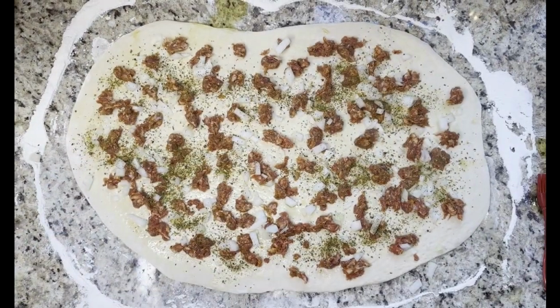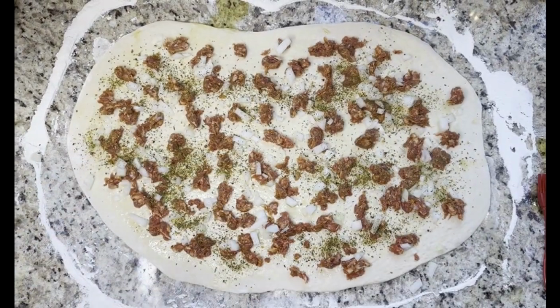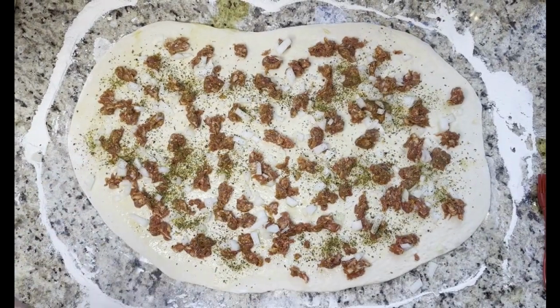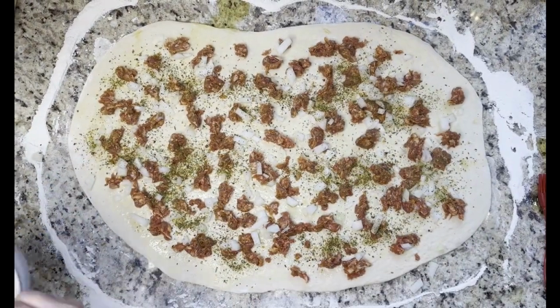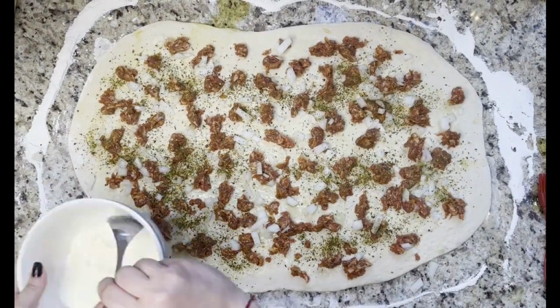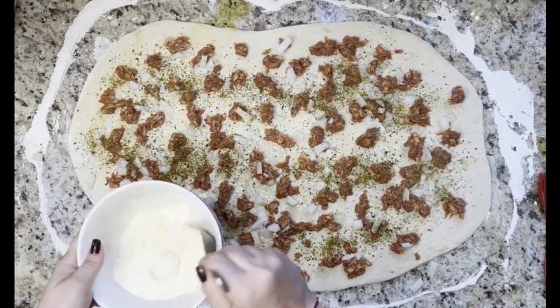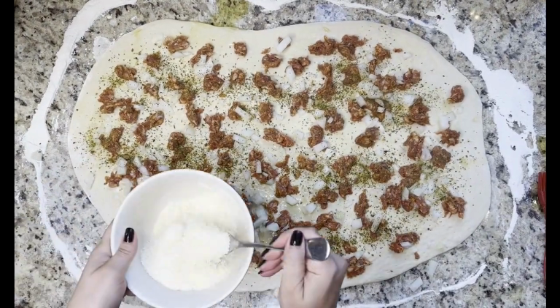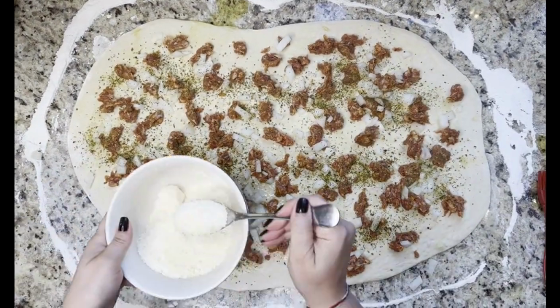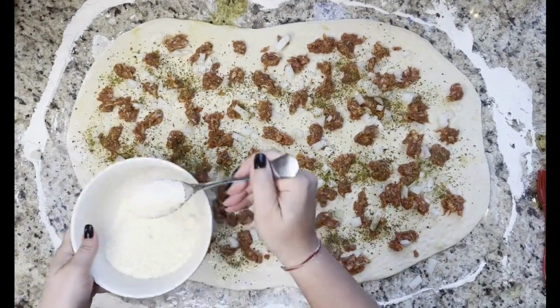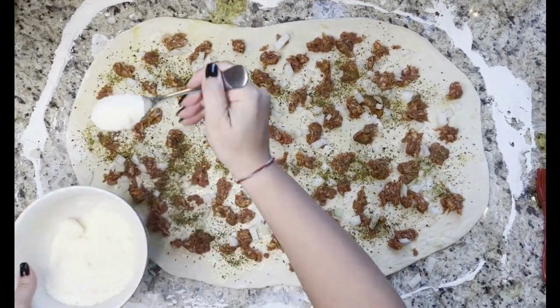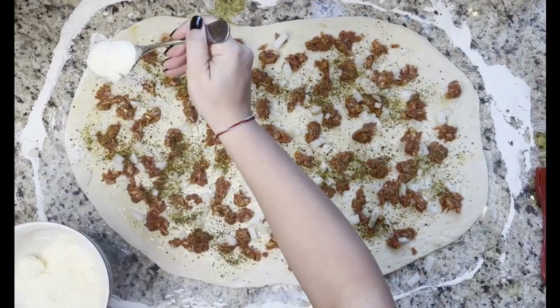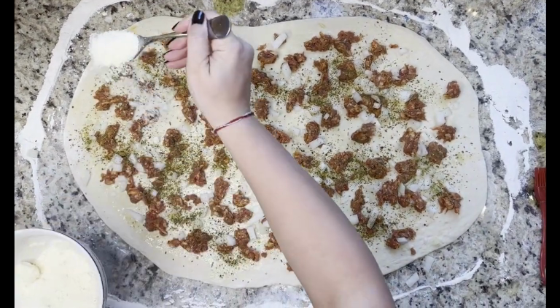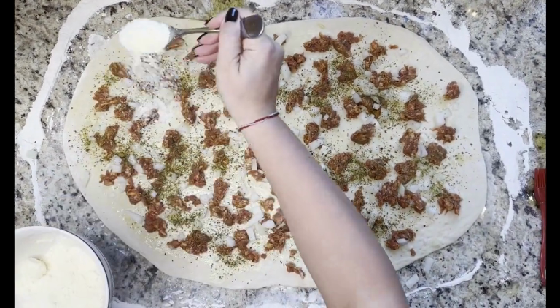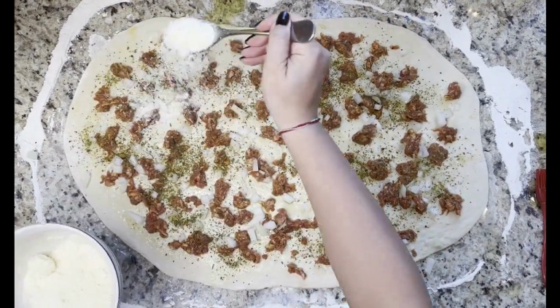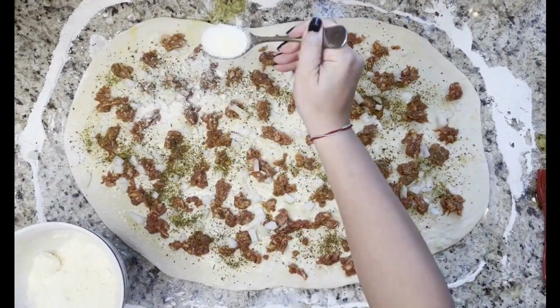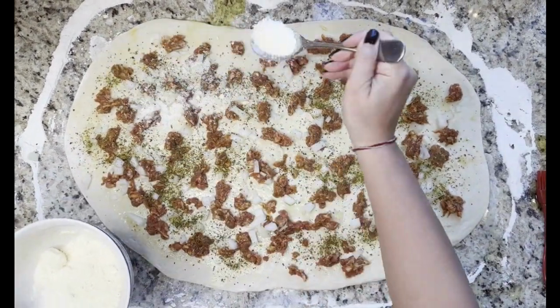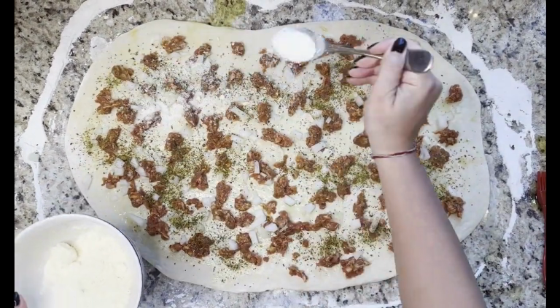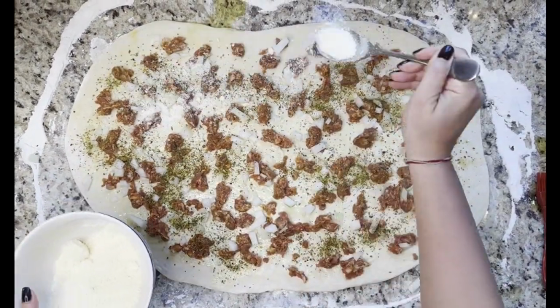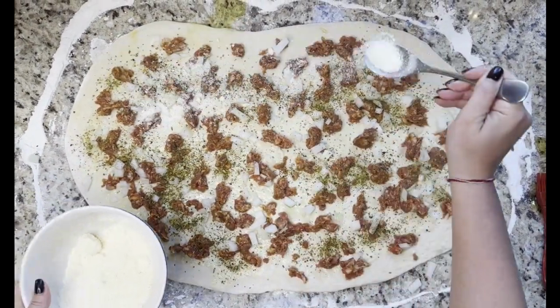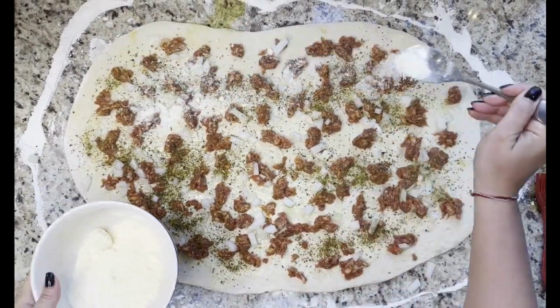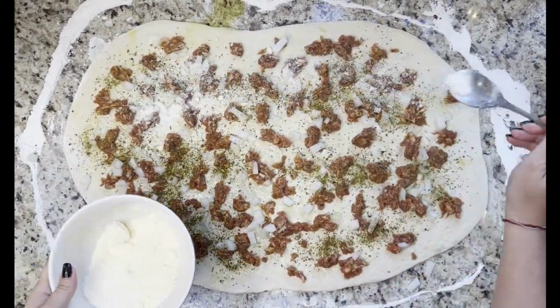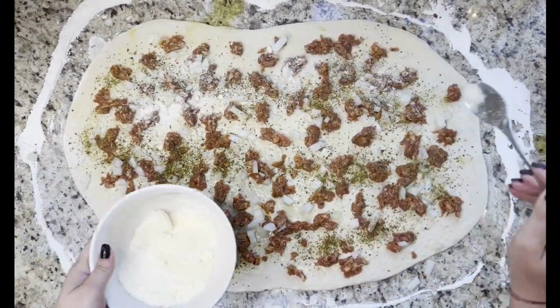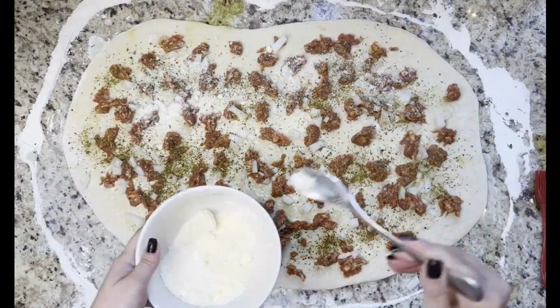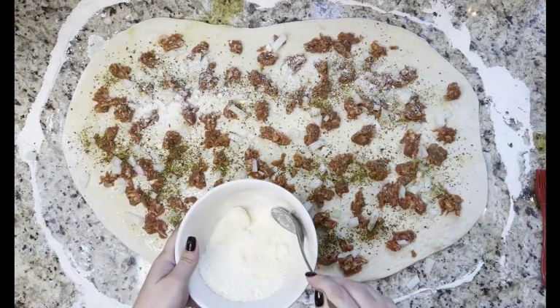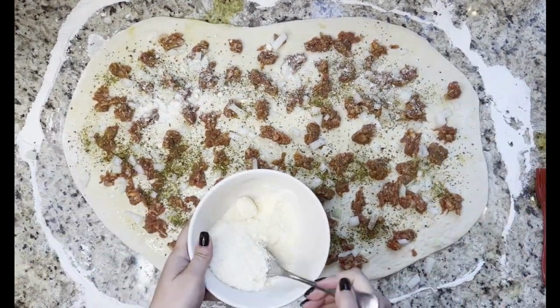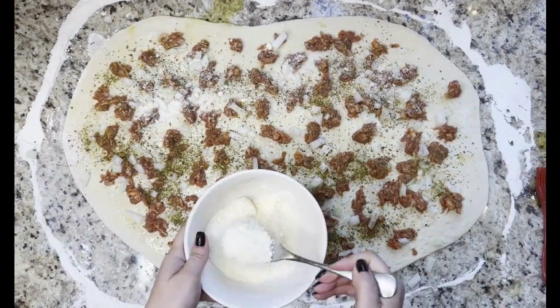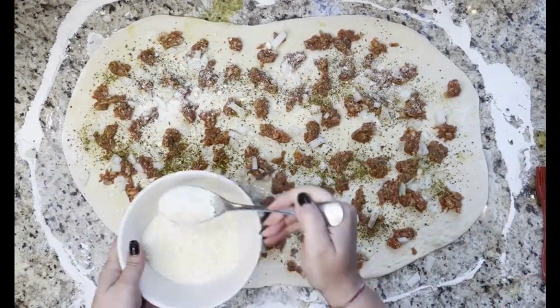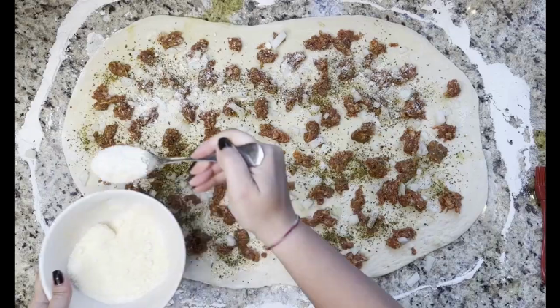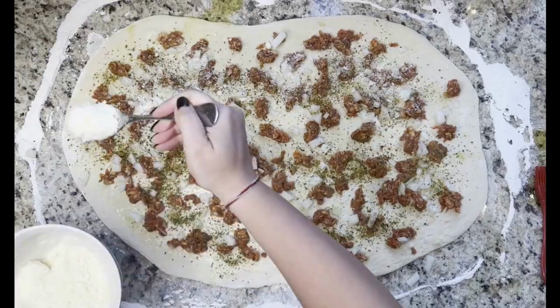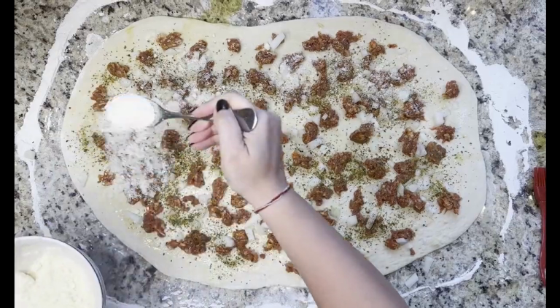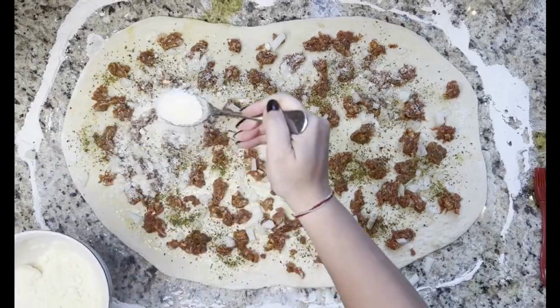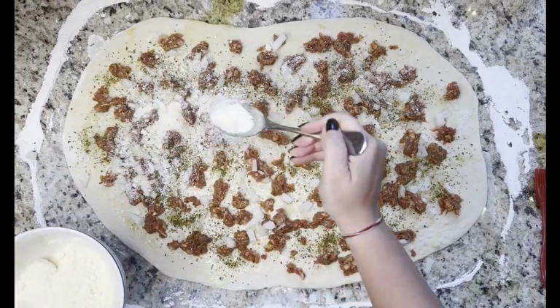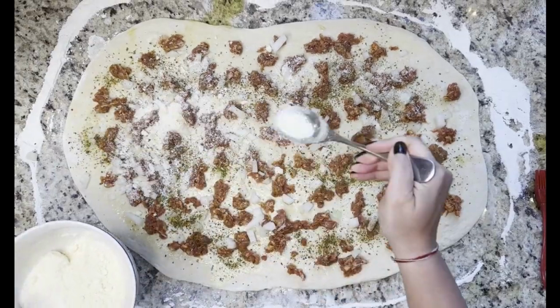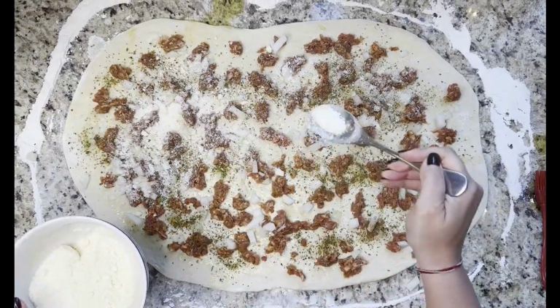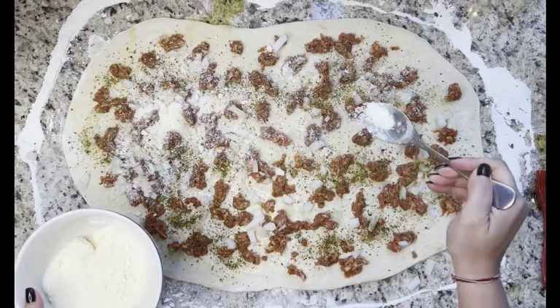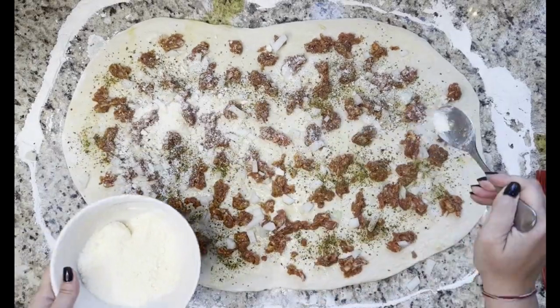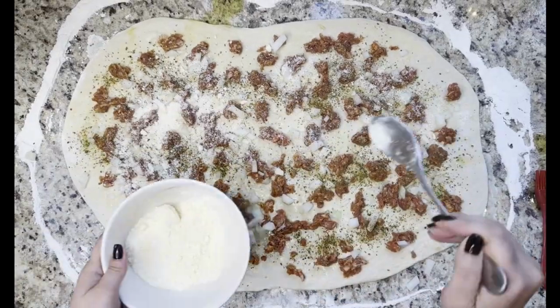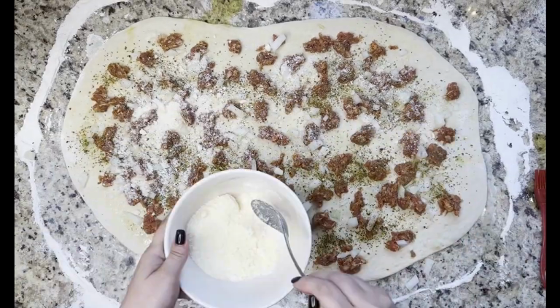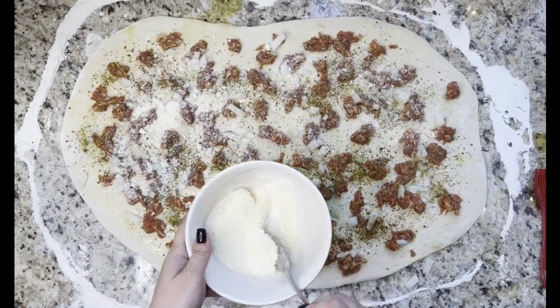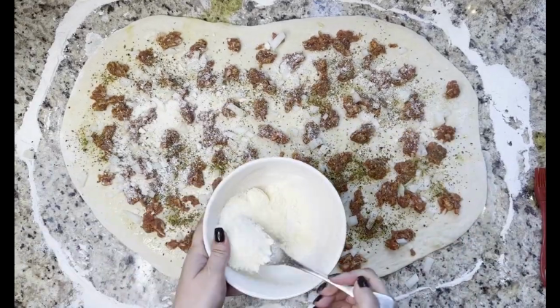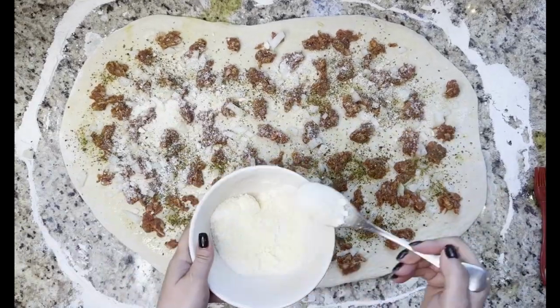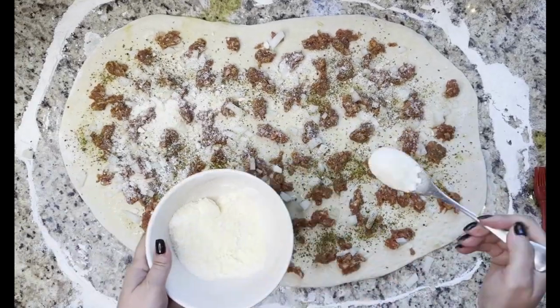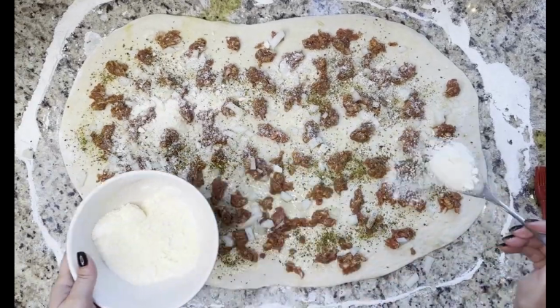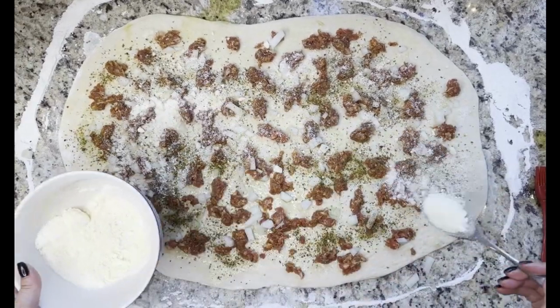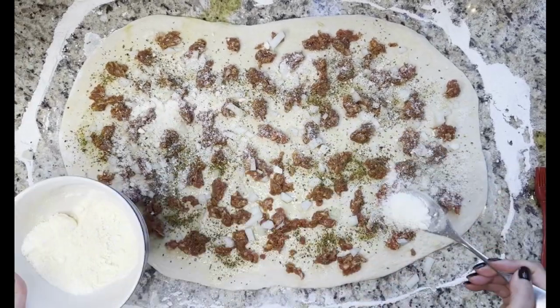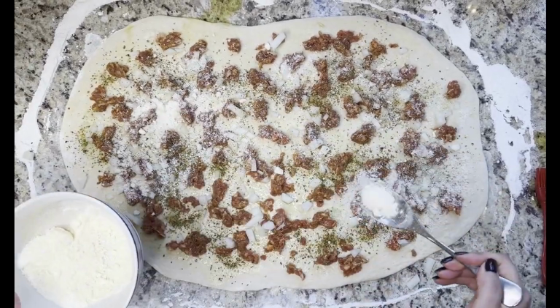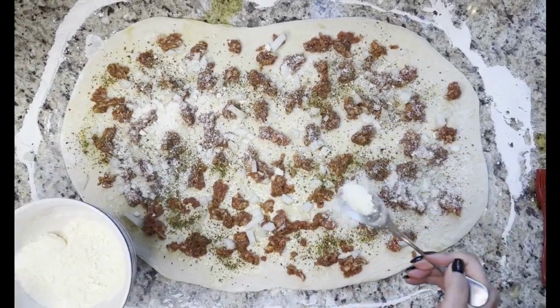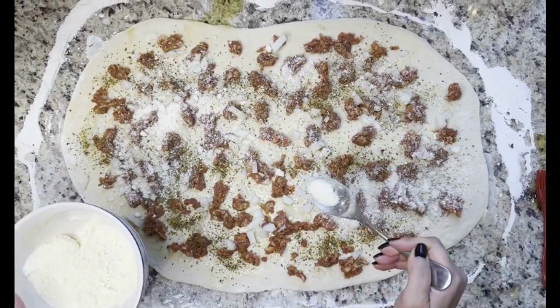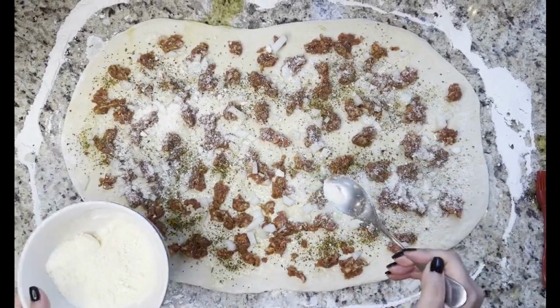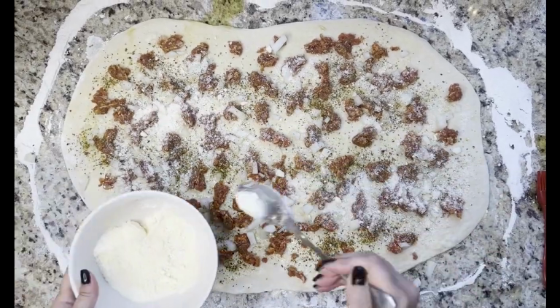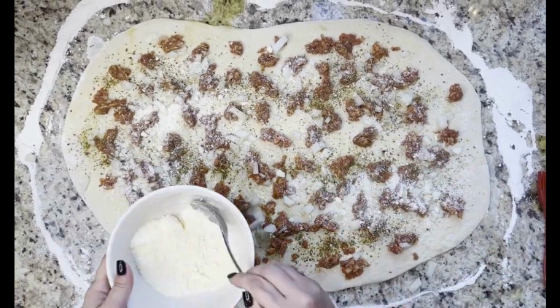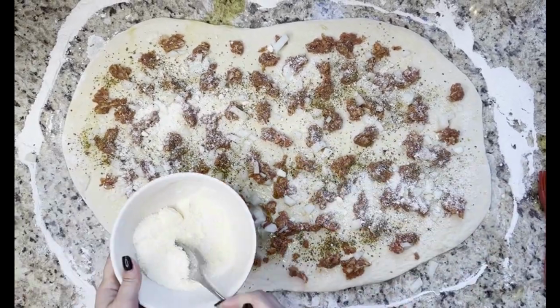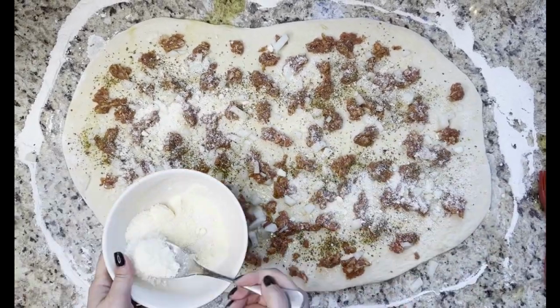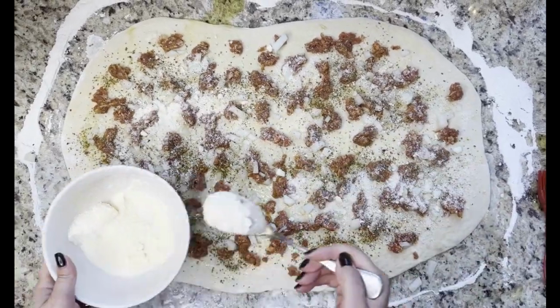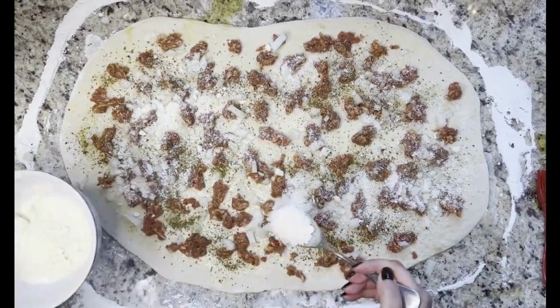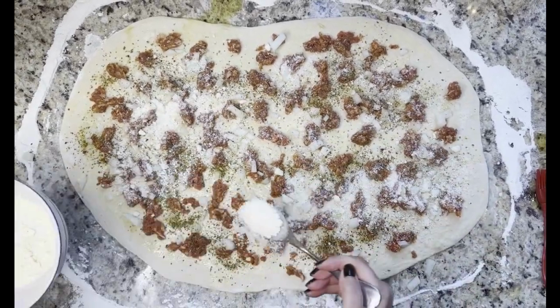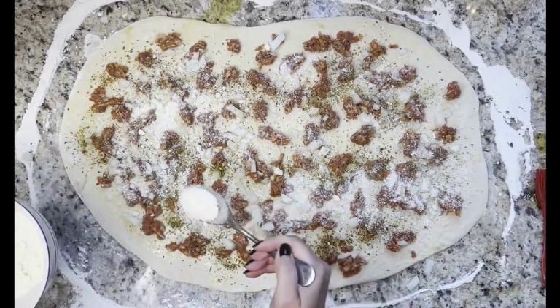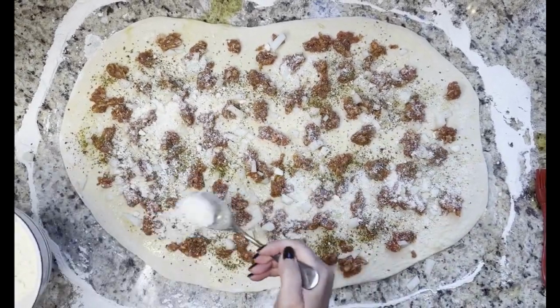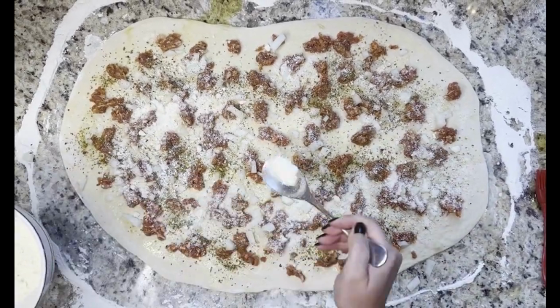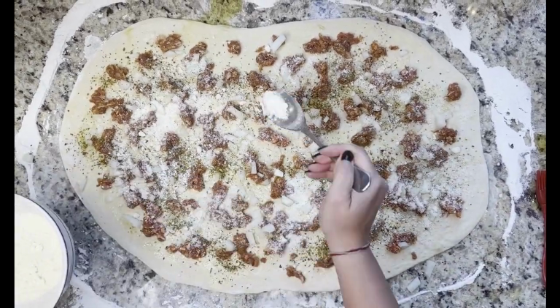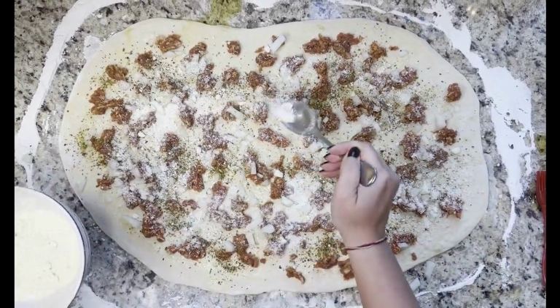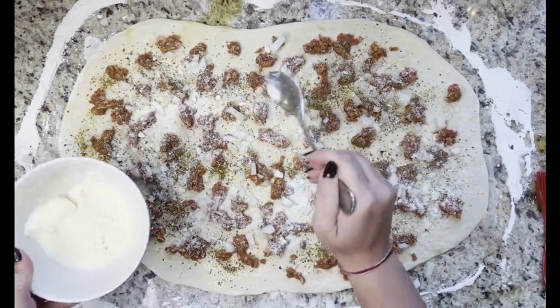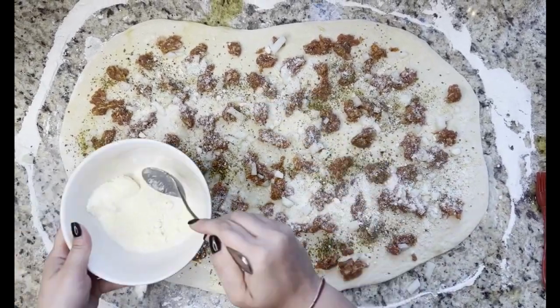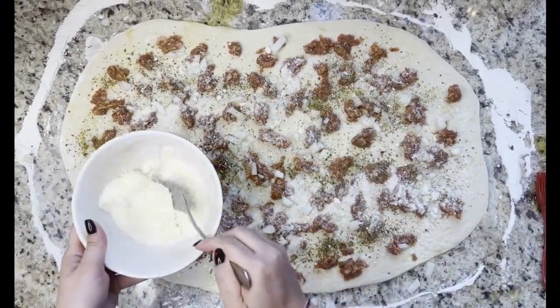The last ingredient we're going to add for the meat Bignolati is about five tablespoons of parmesan cheese, or however much your heart desires.